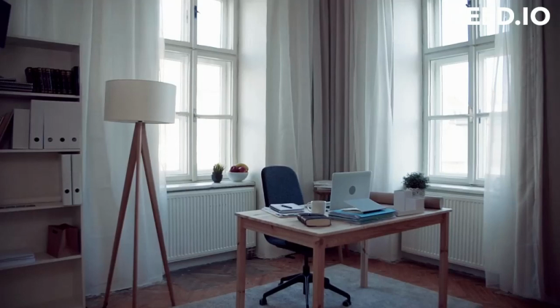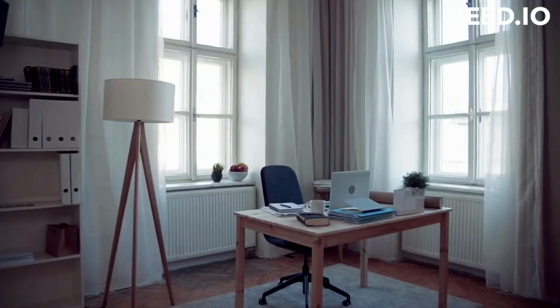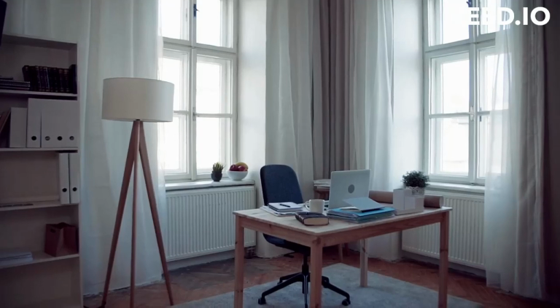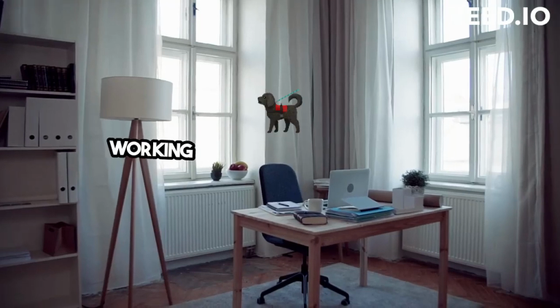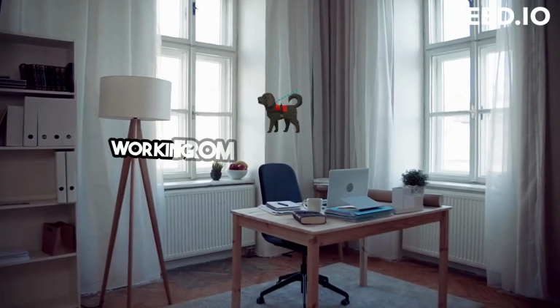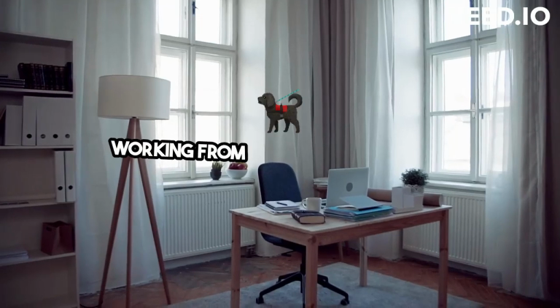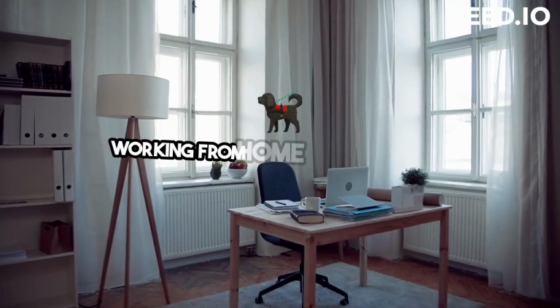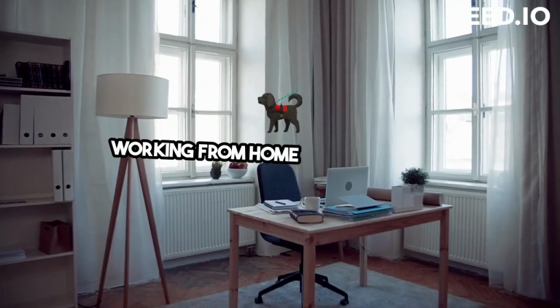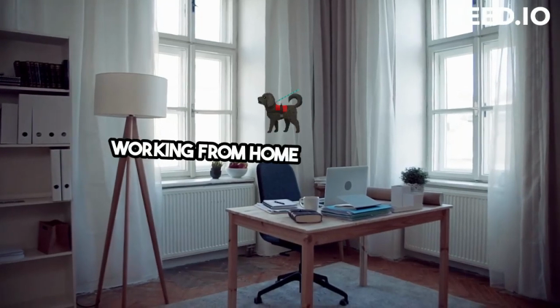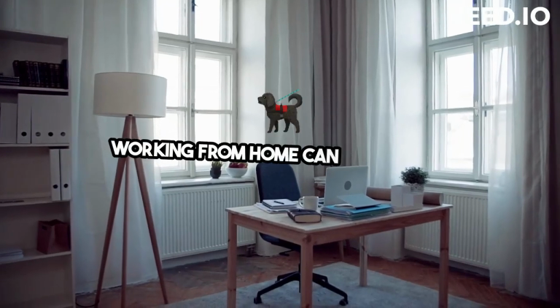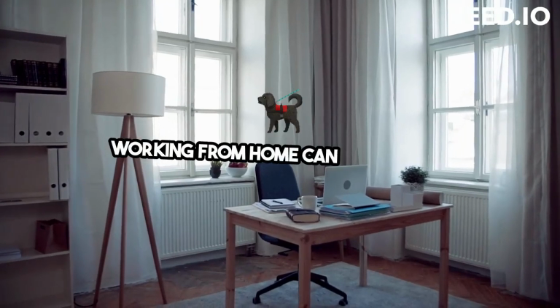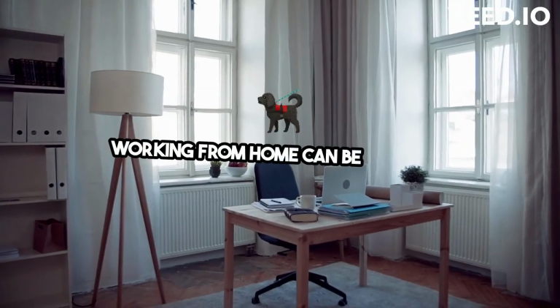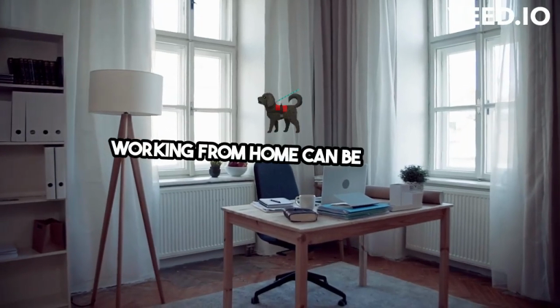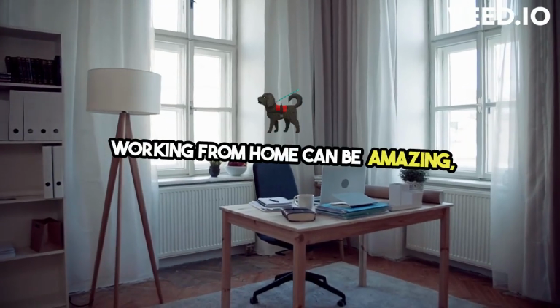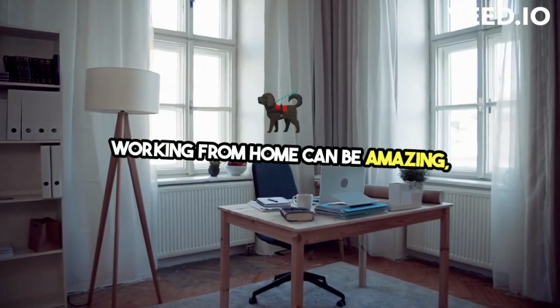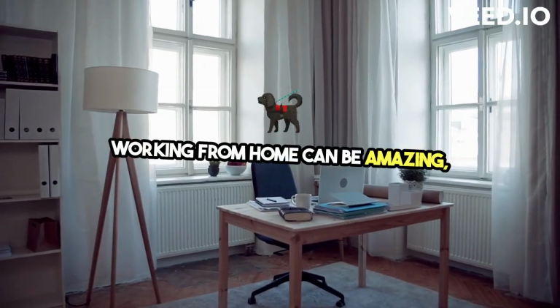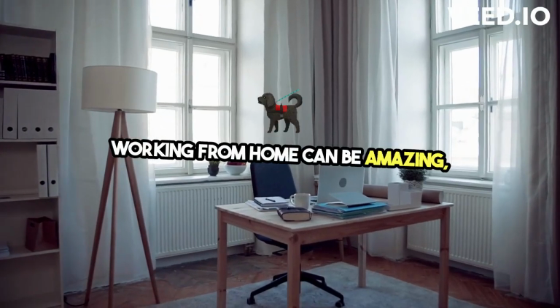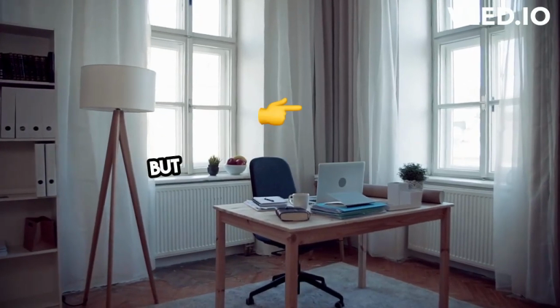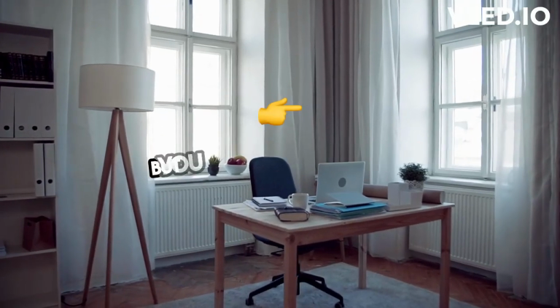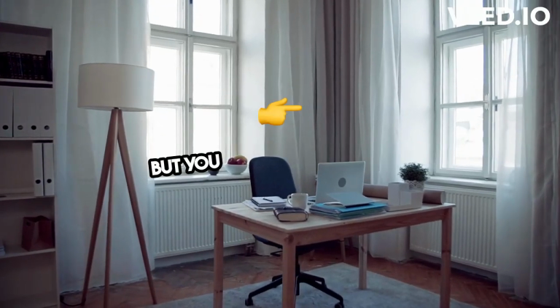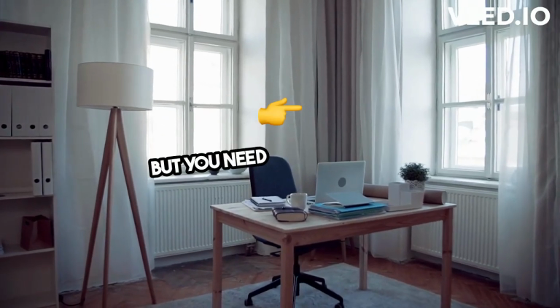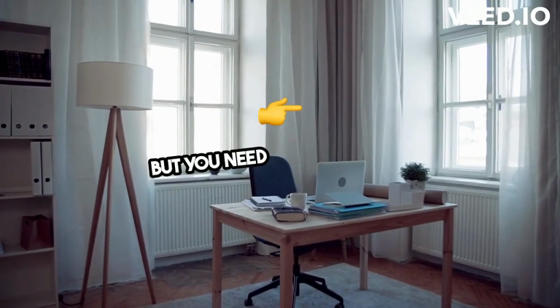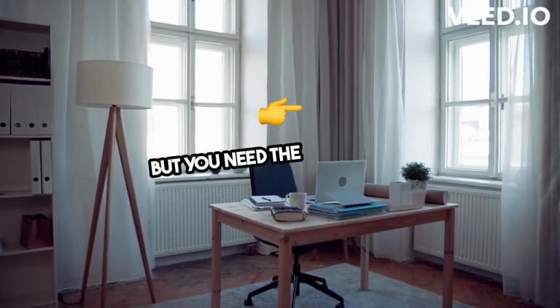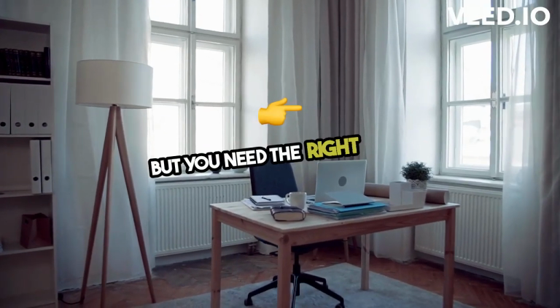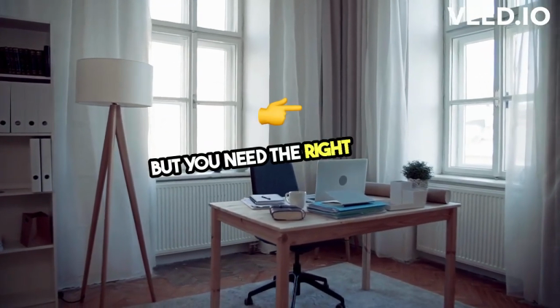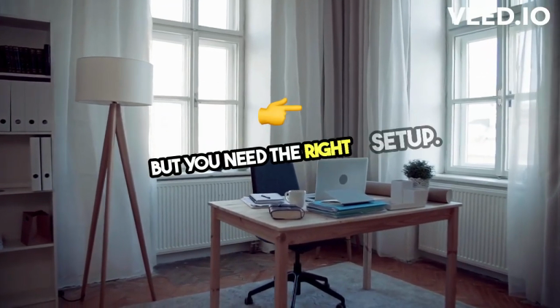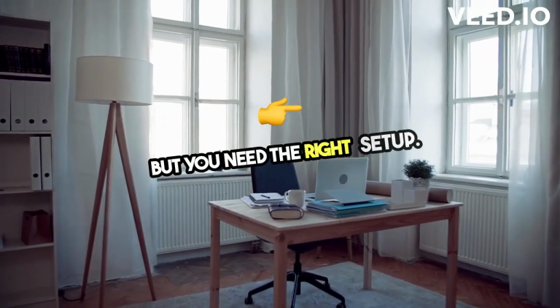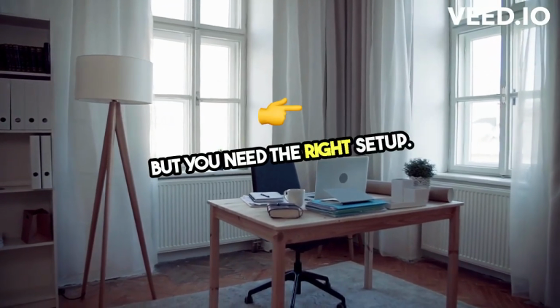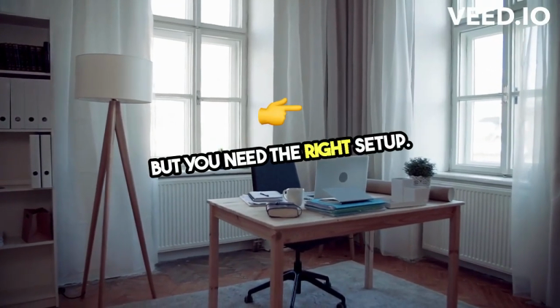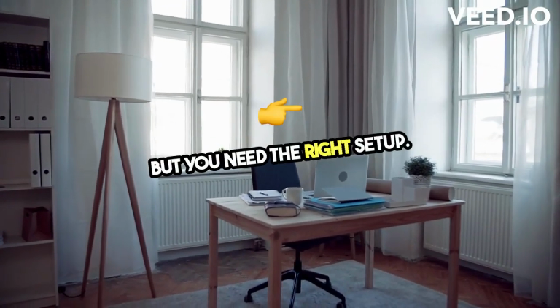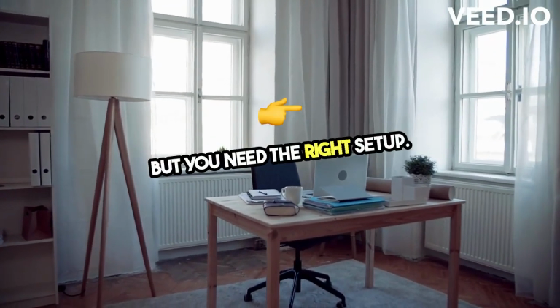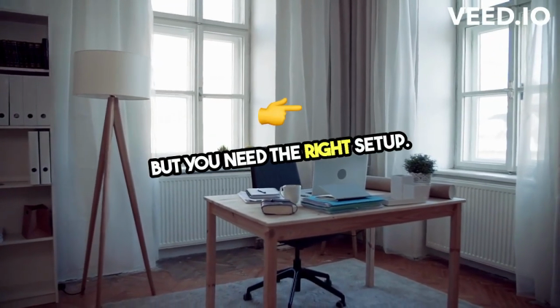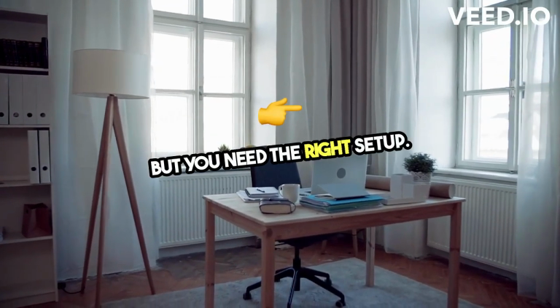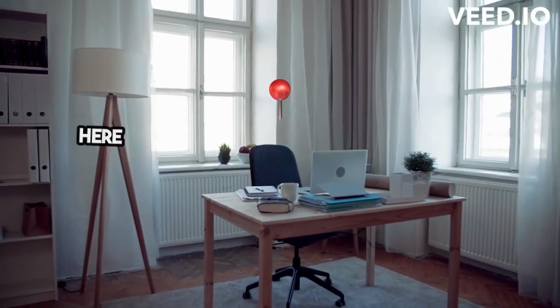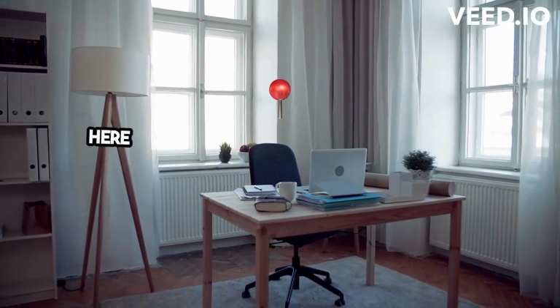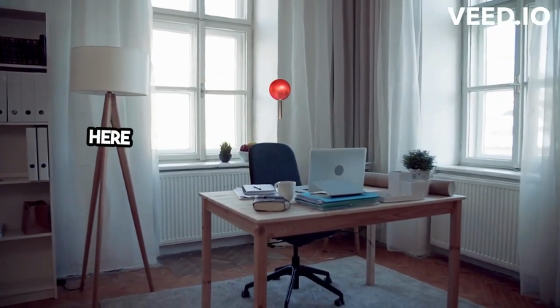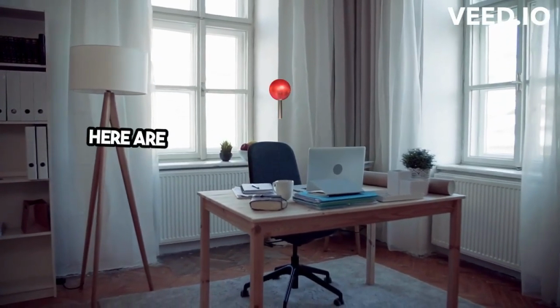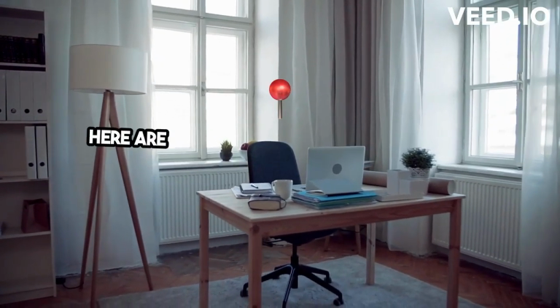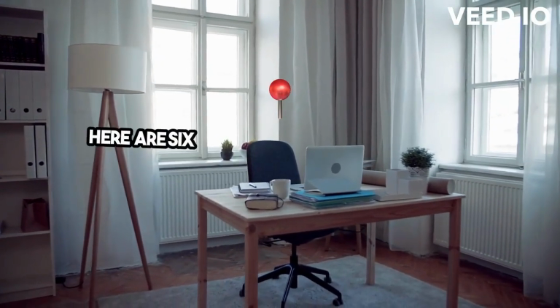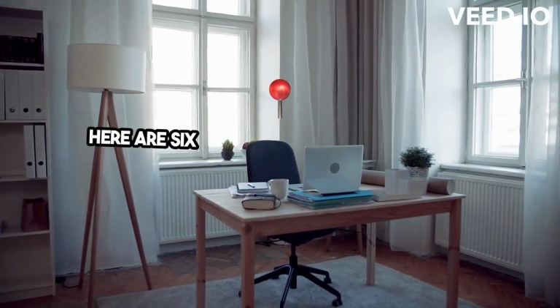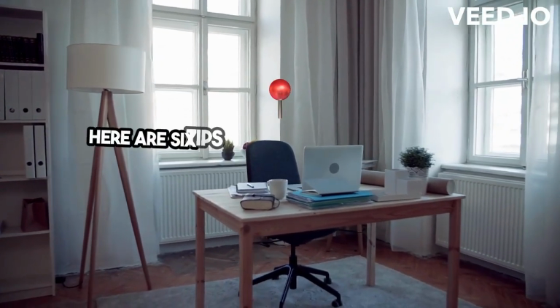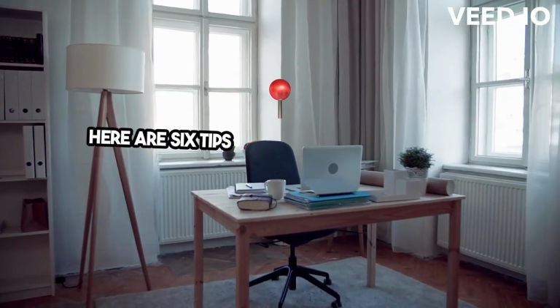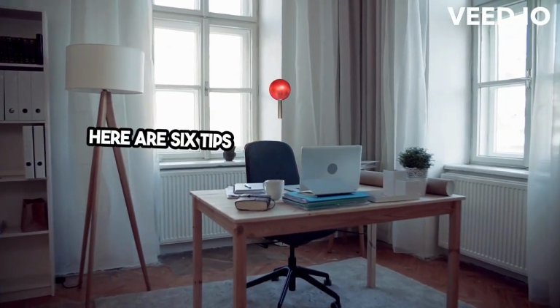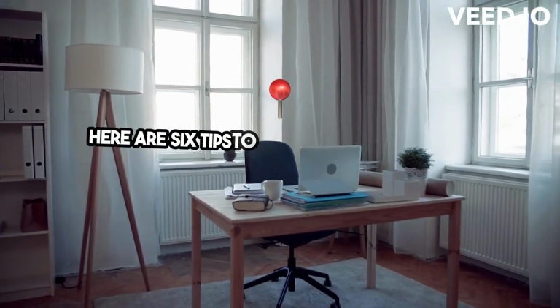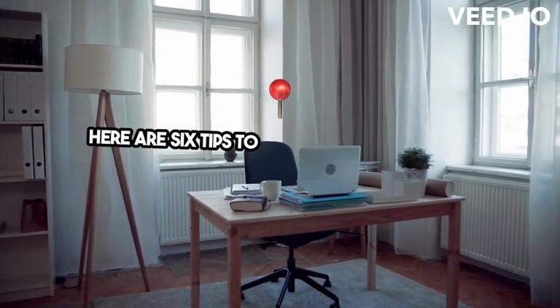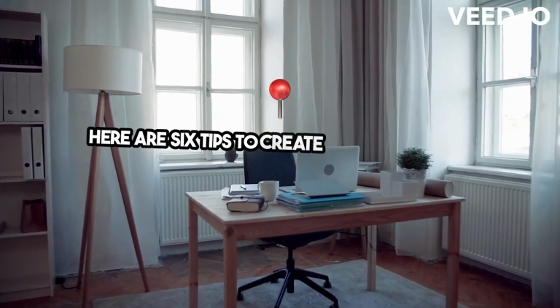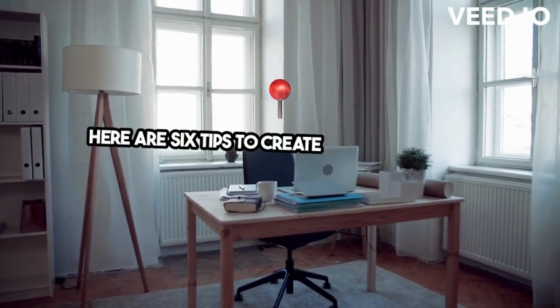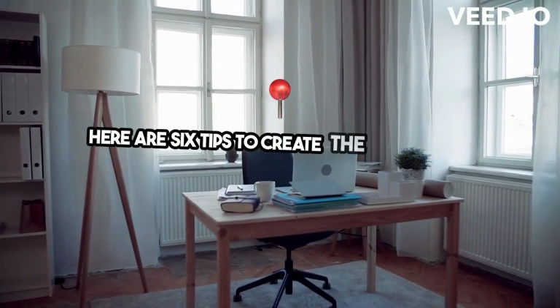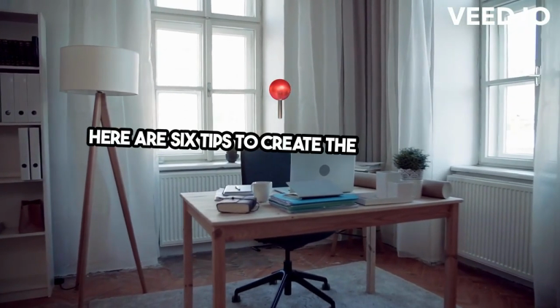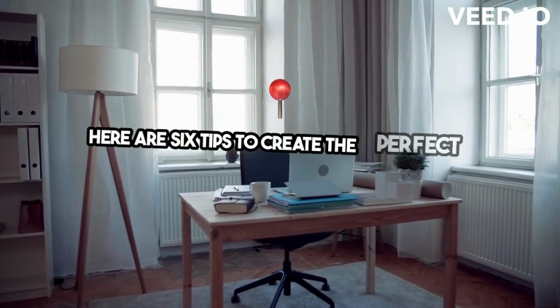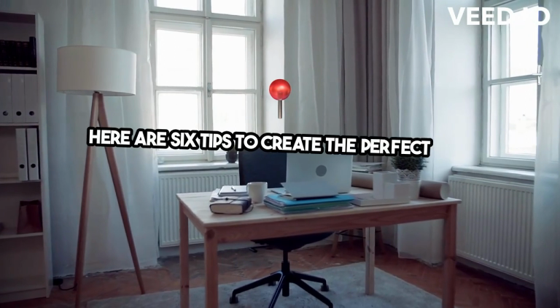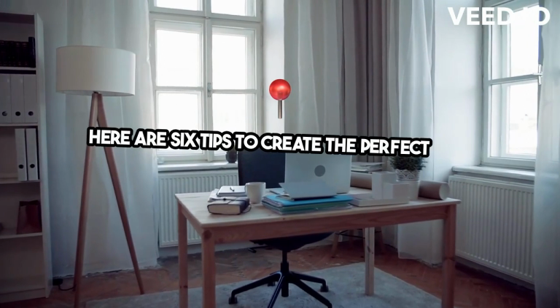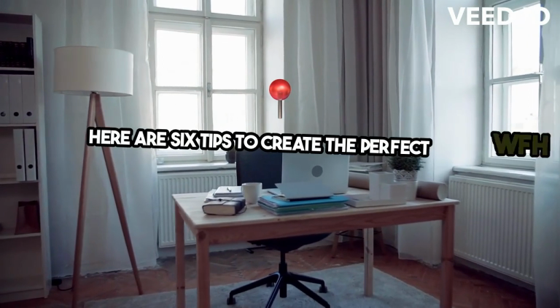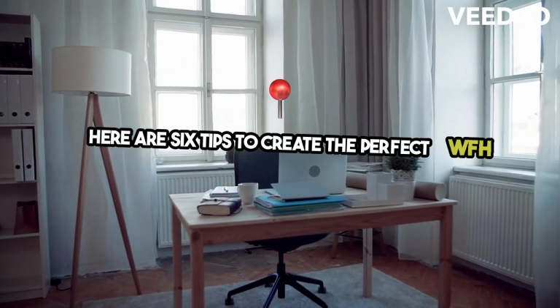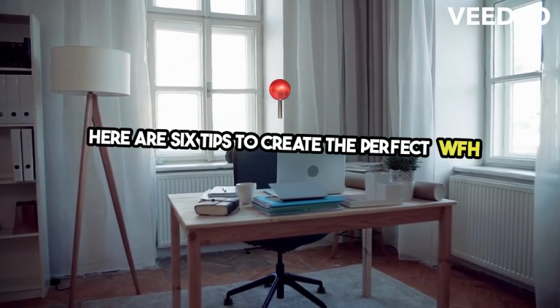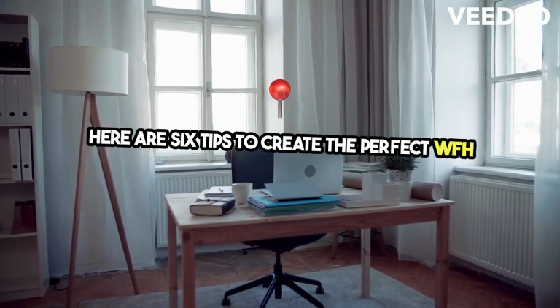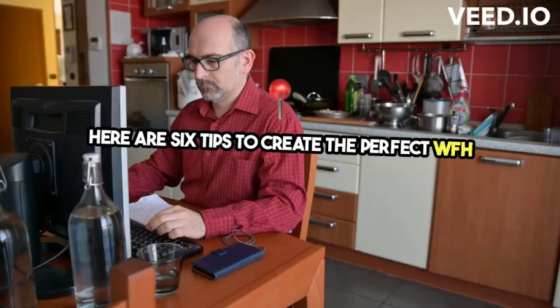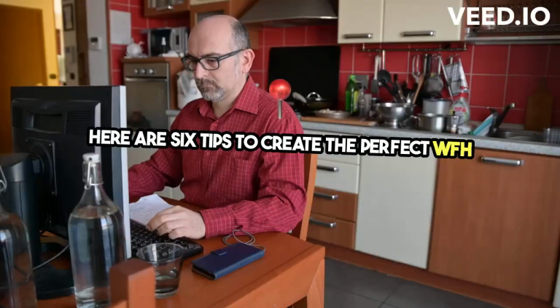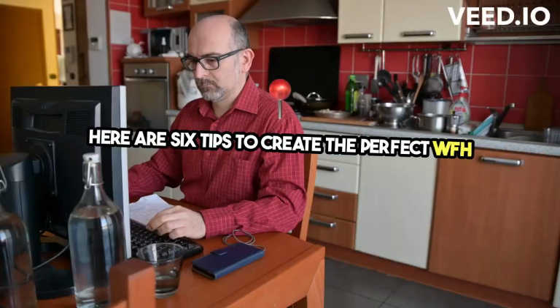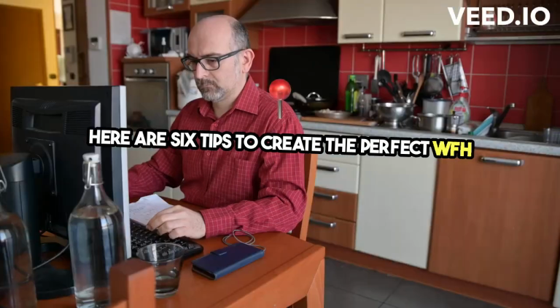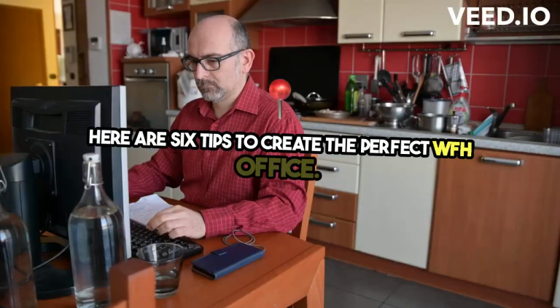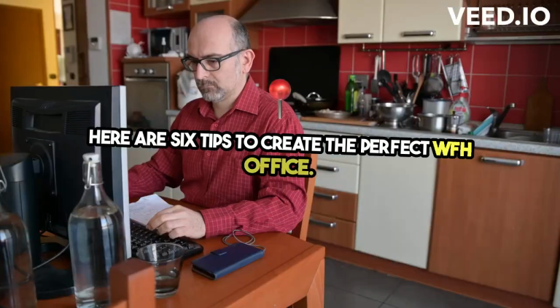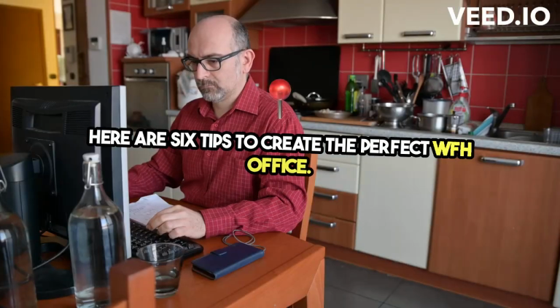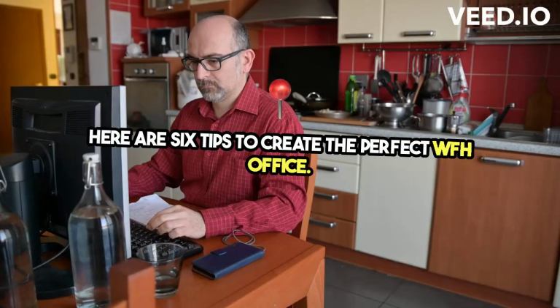Working from home can be amazing, but you need the right setup. Here are six tips to create the perfect WFH office.